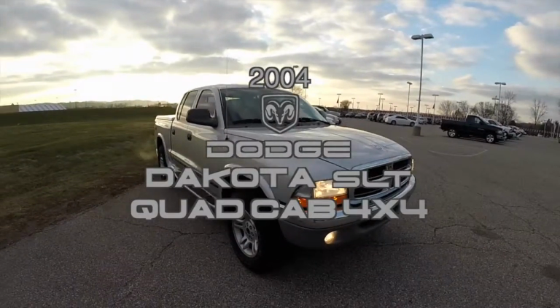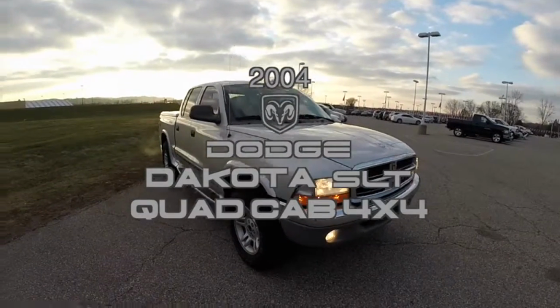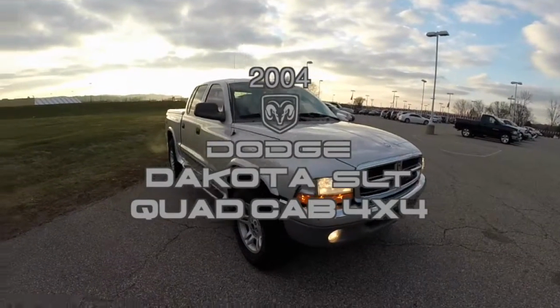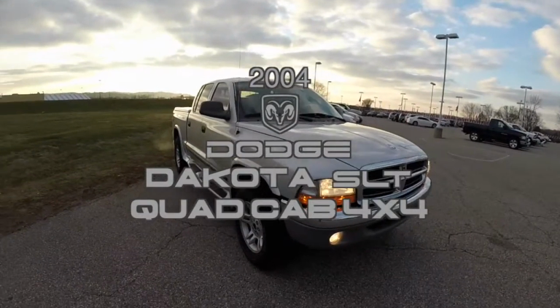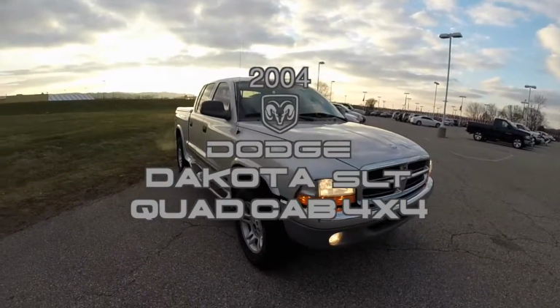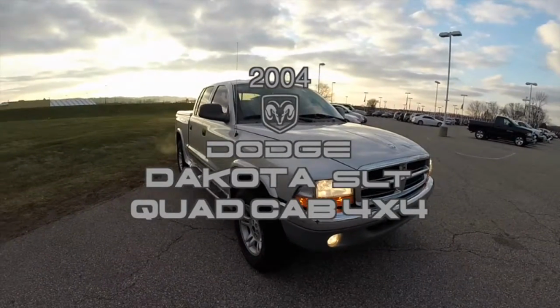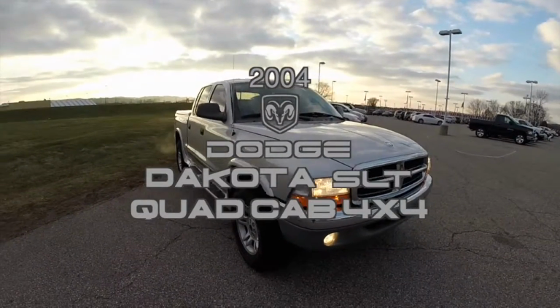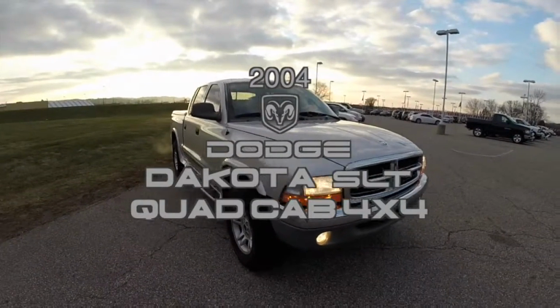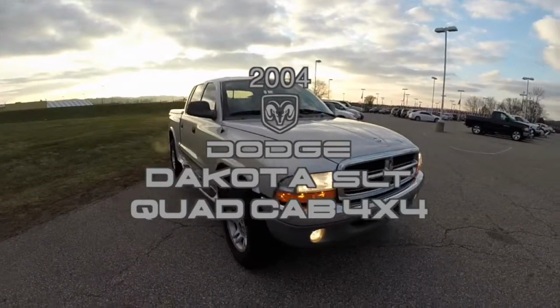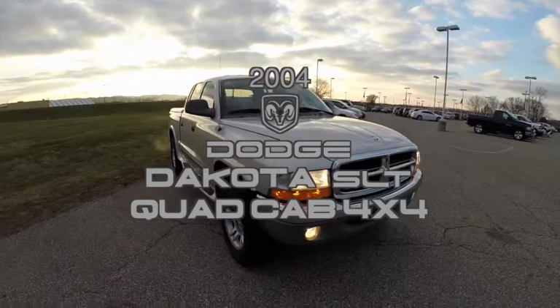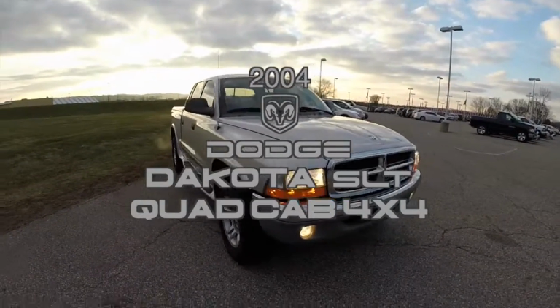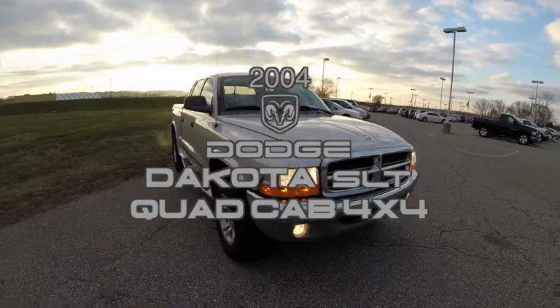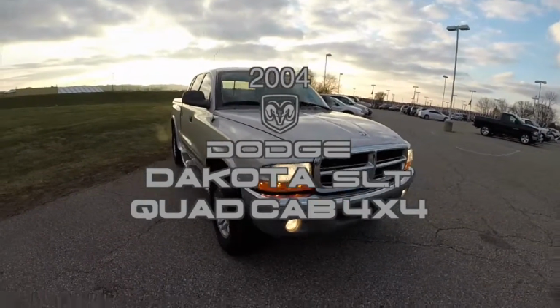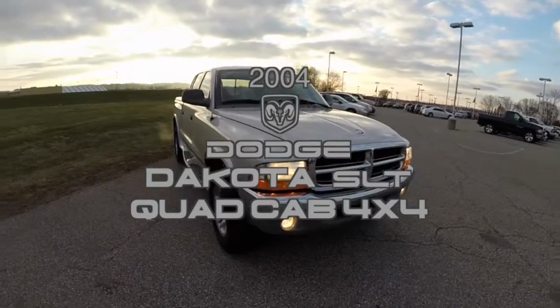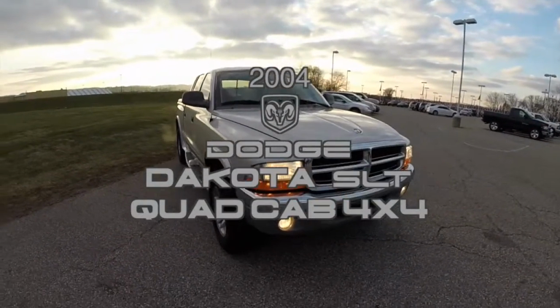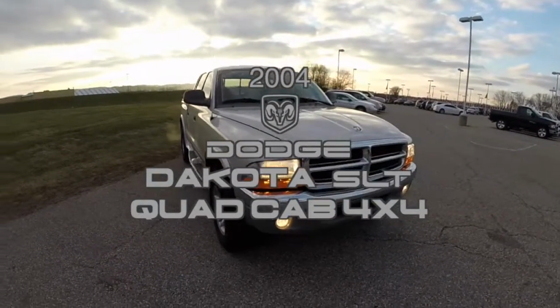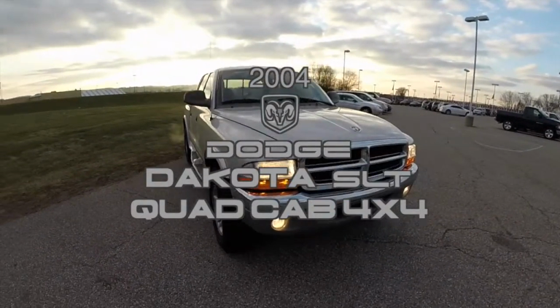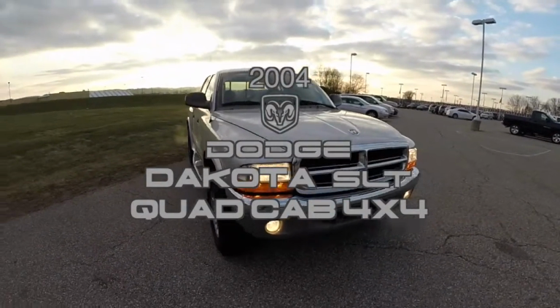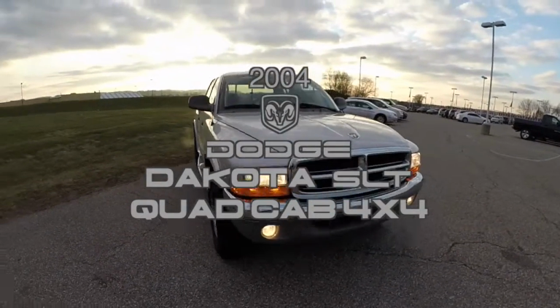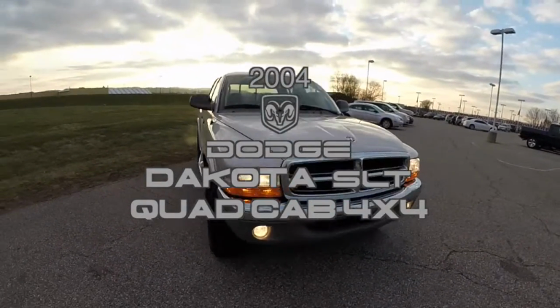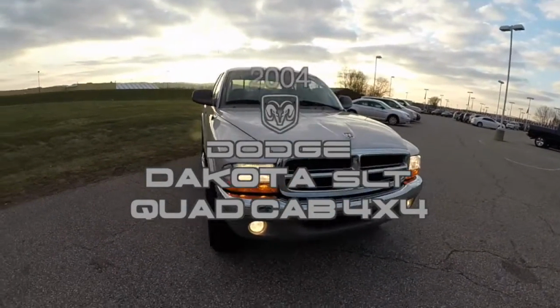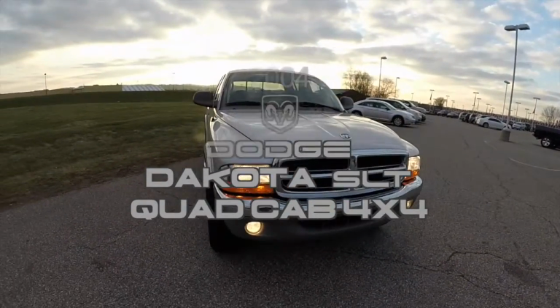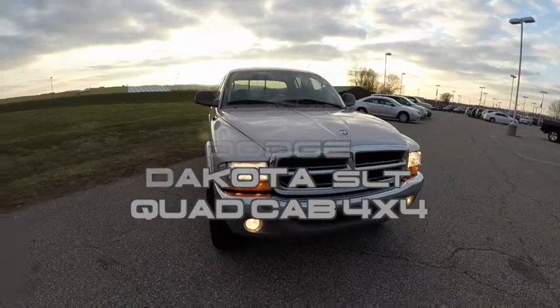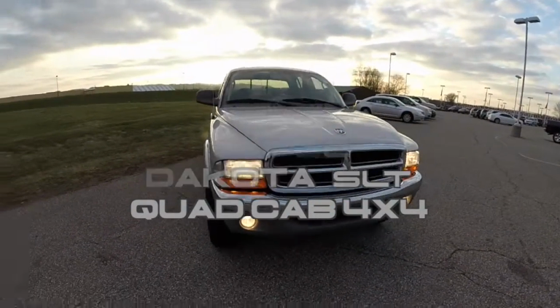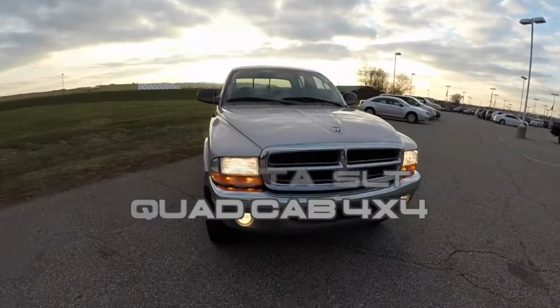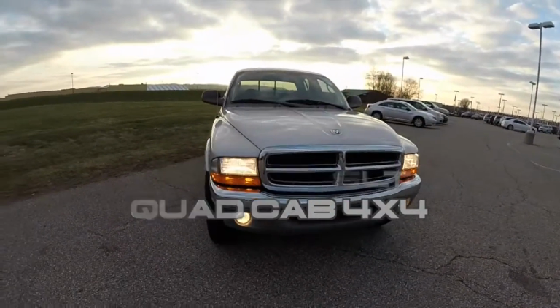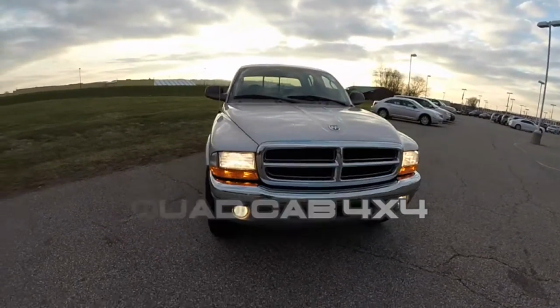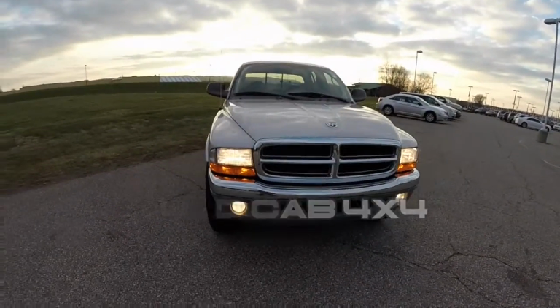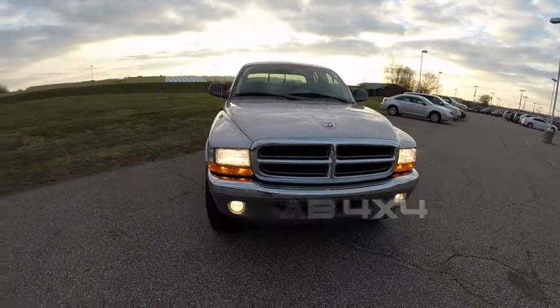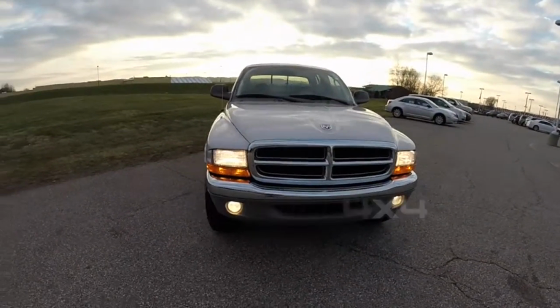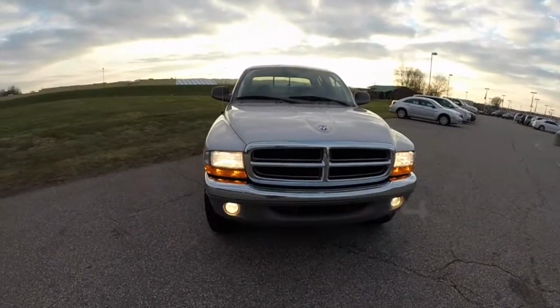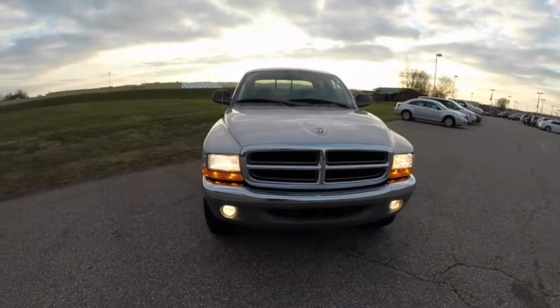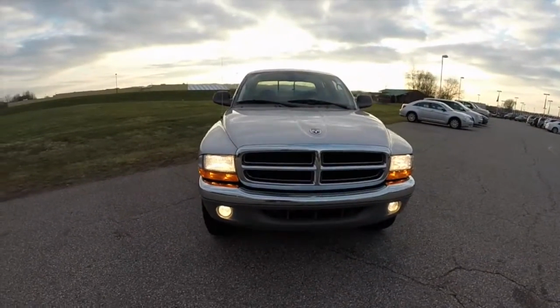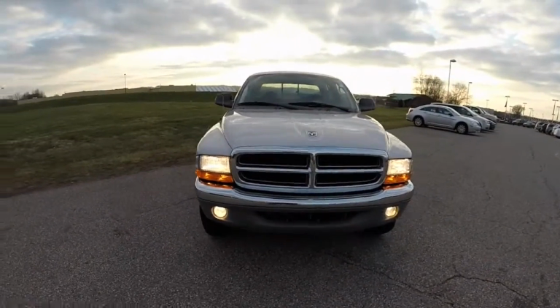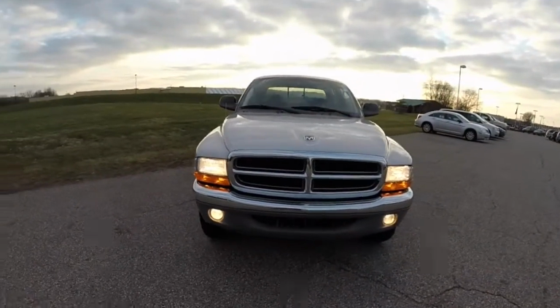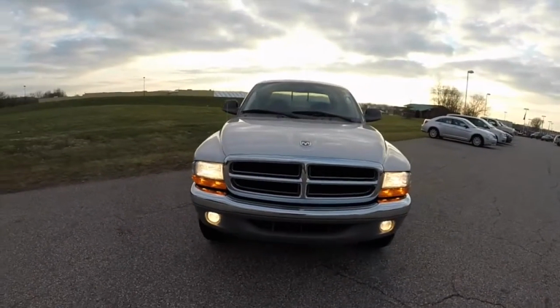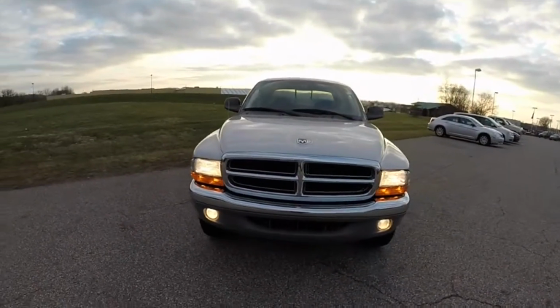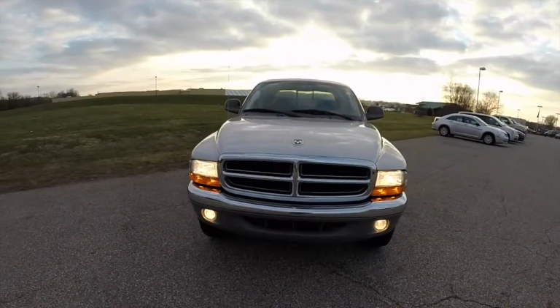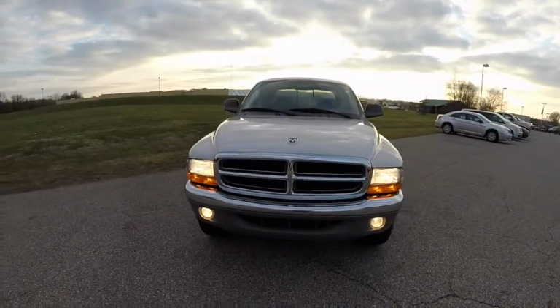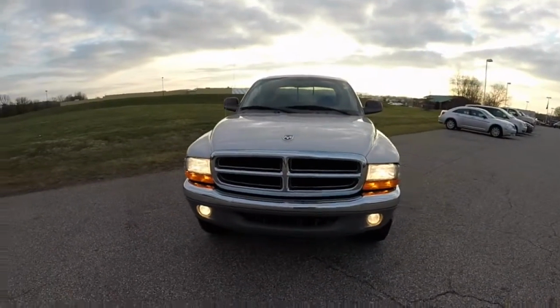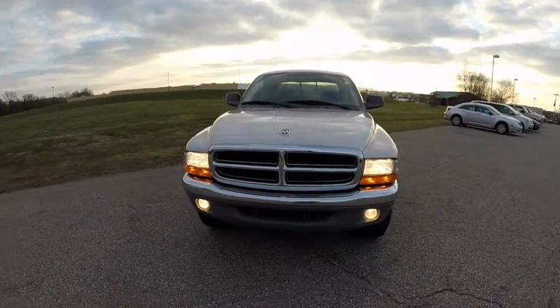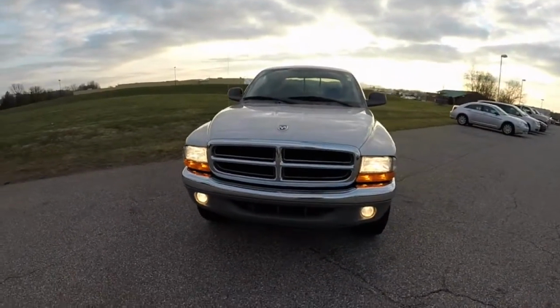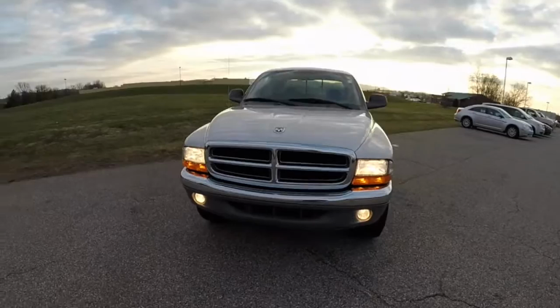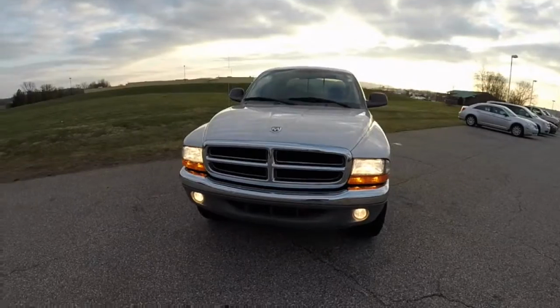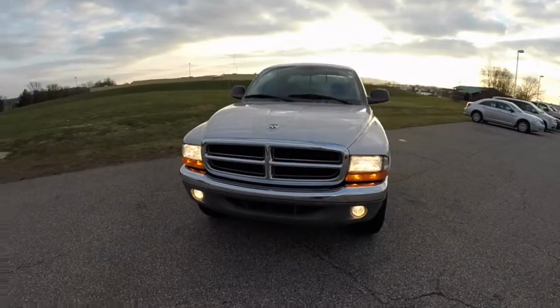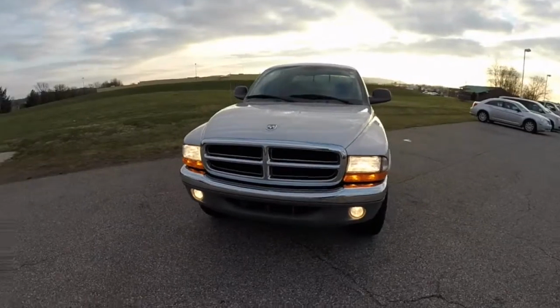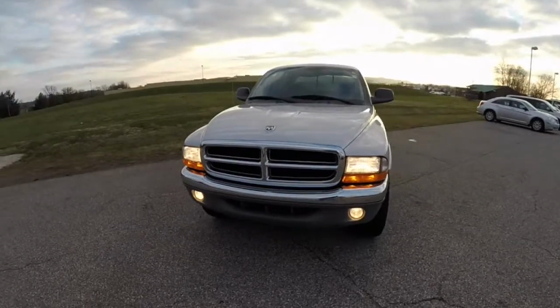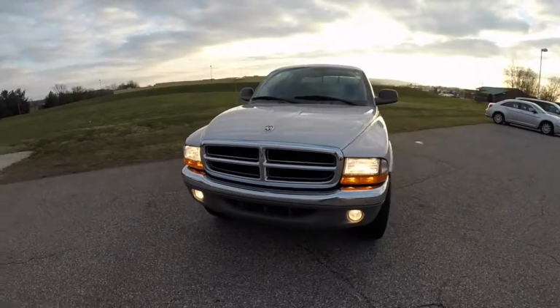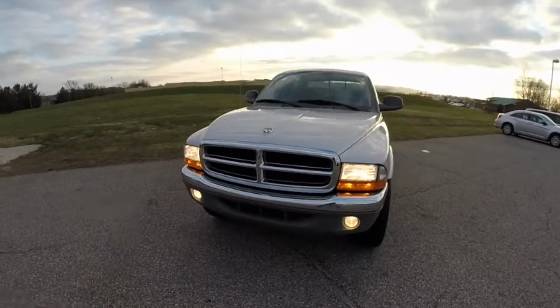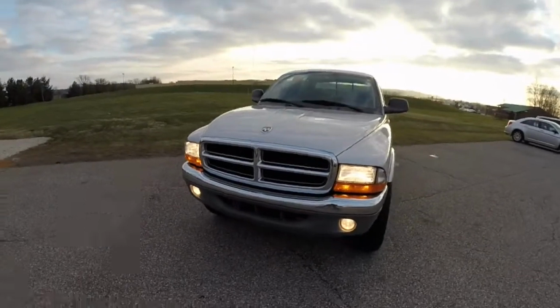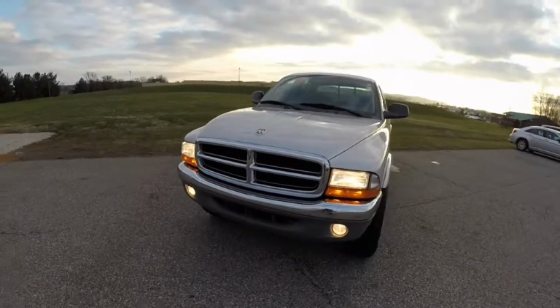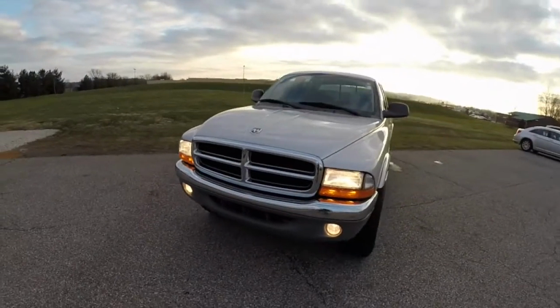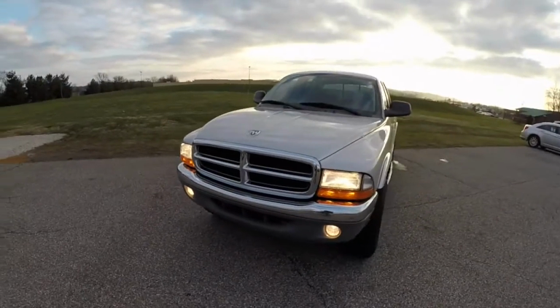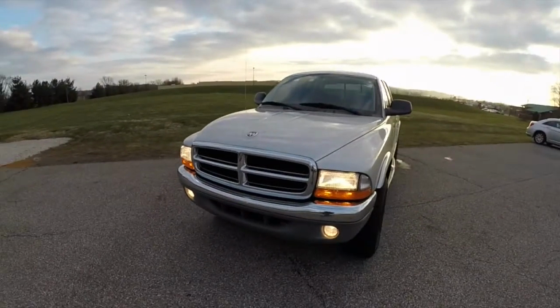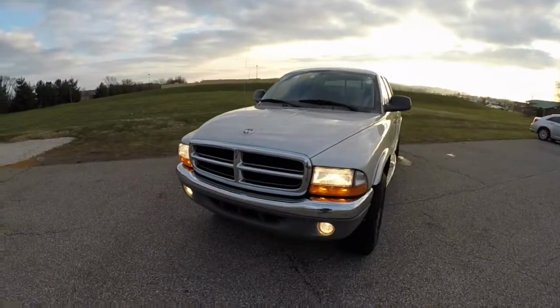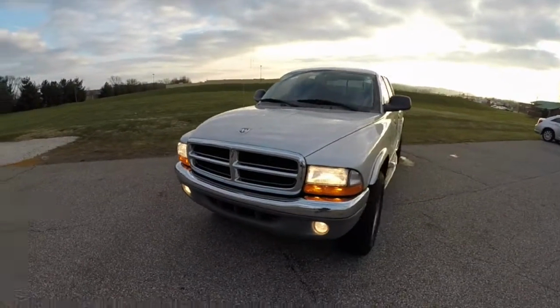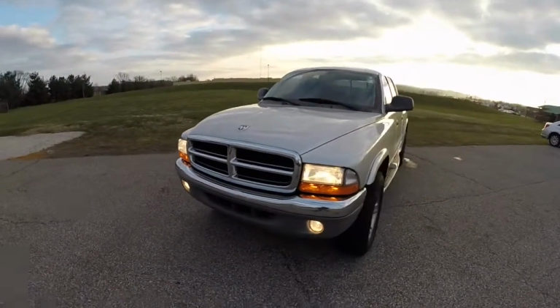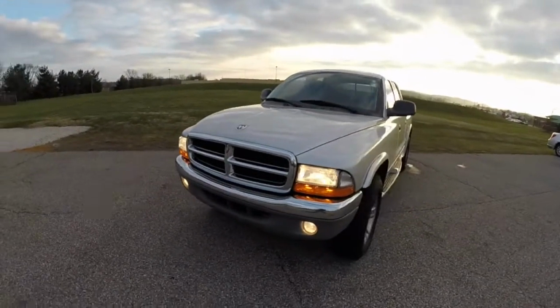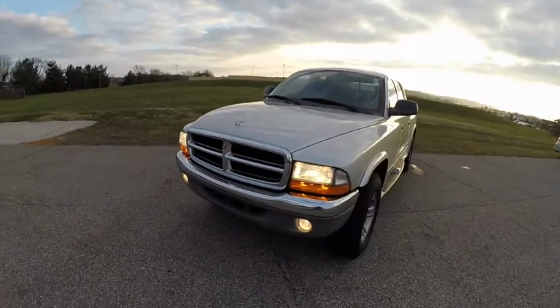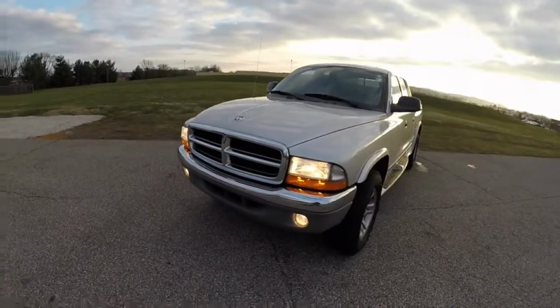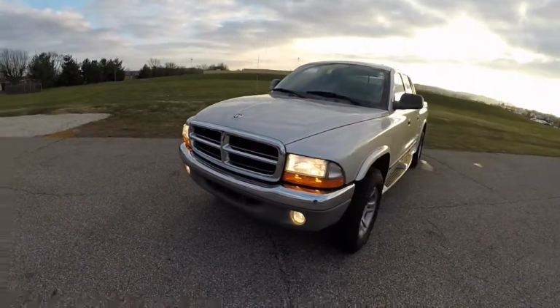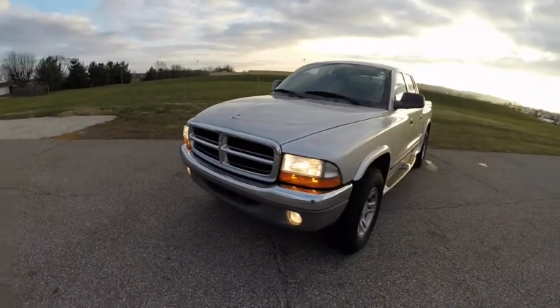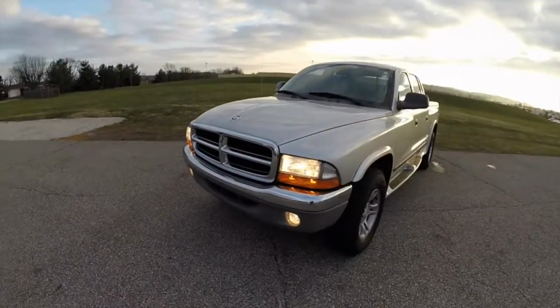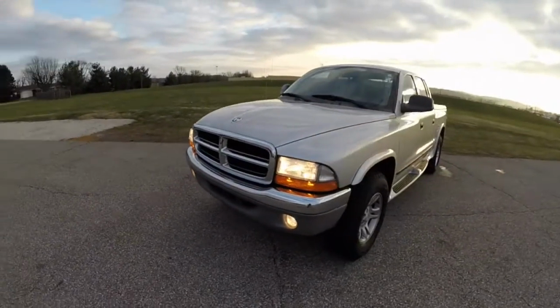Hello everyone. Today we're going to take a quick walk around look at this 2004 Dodge Dakota SLT quad cab.